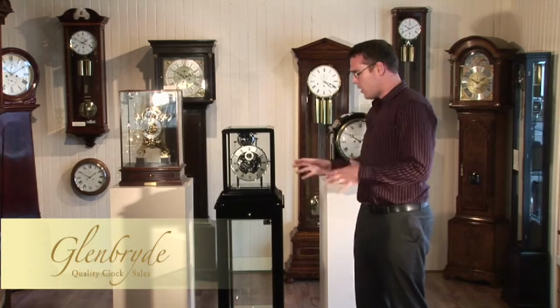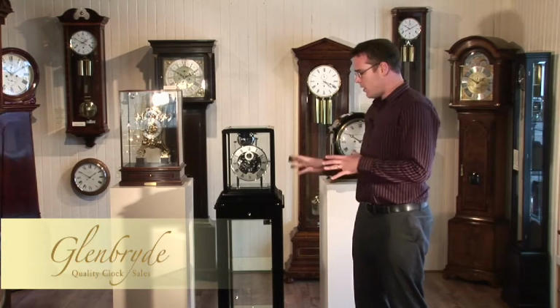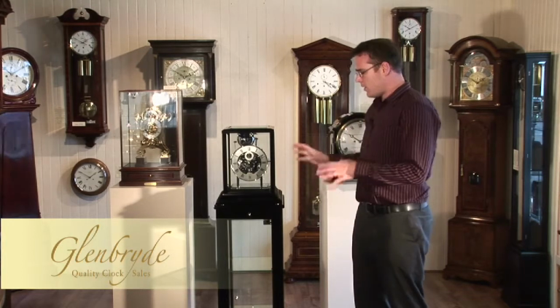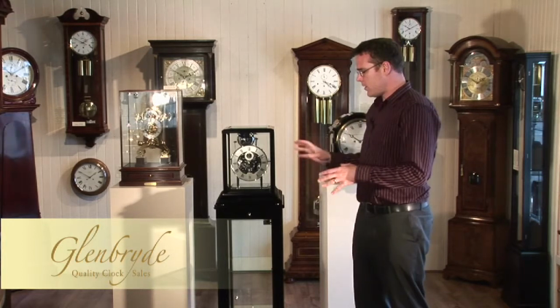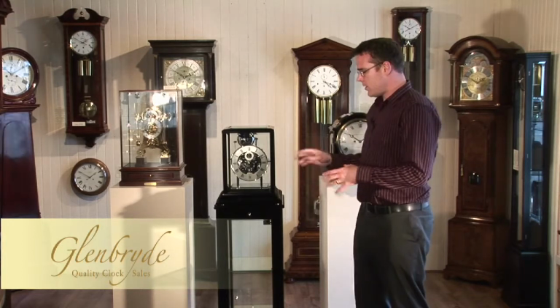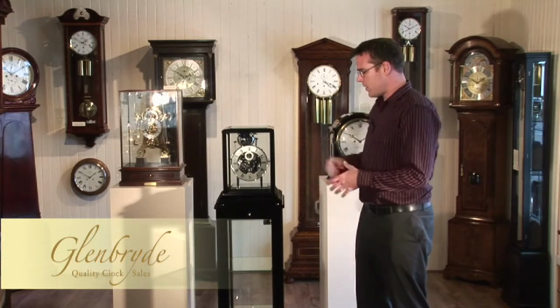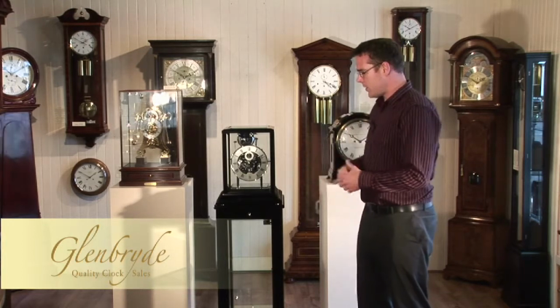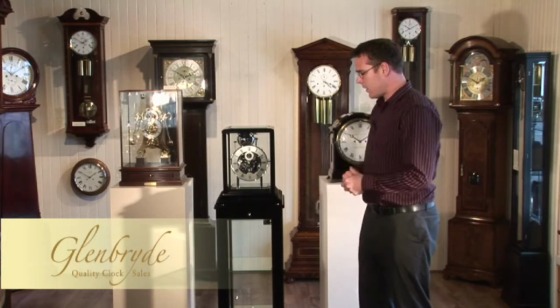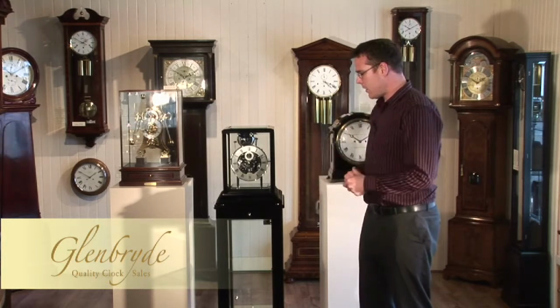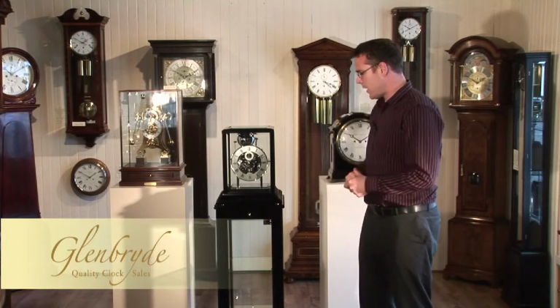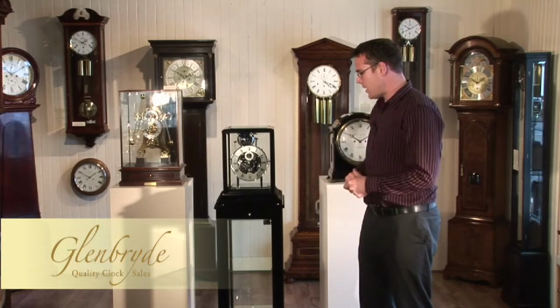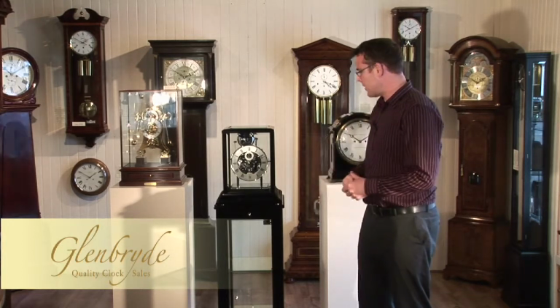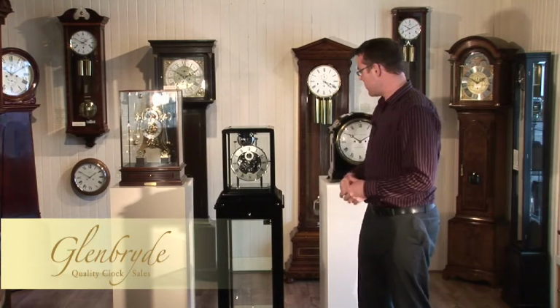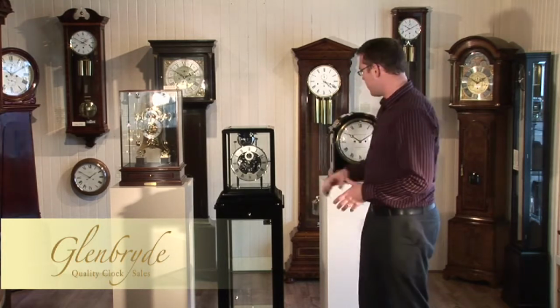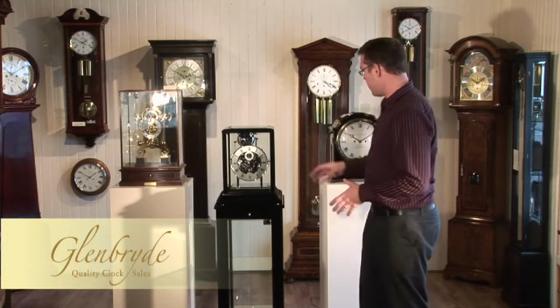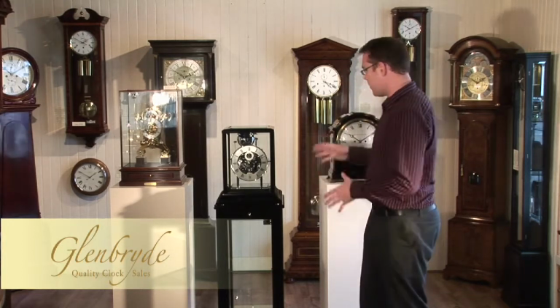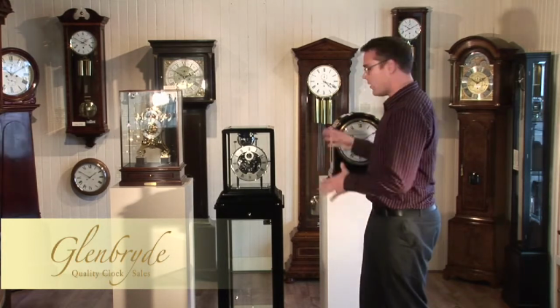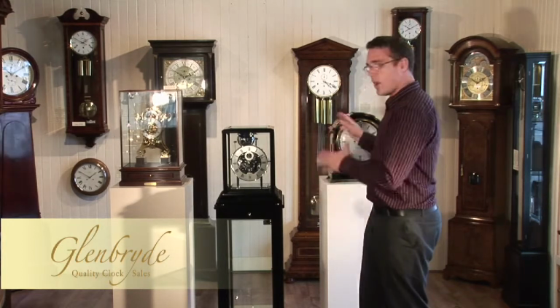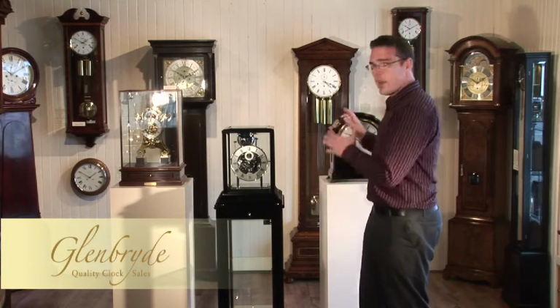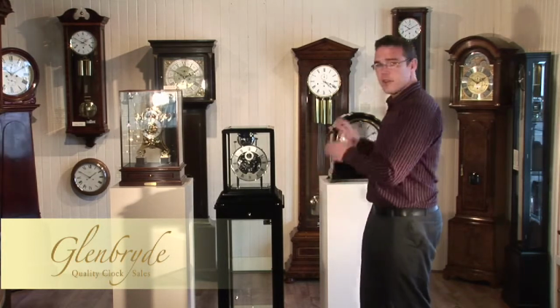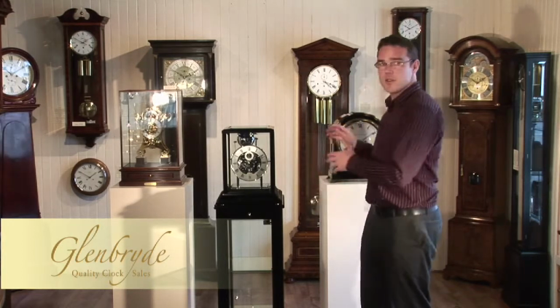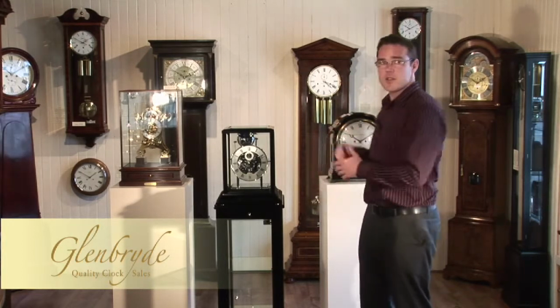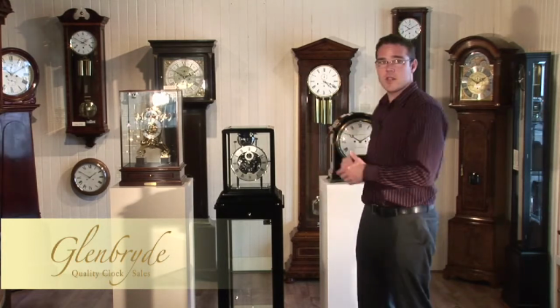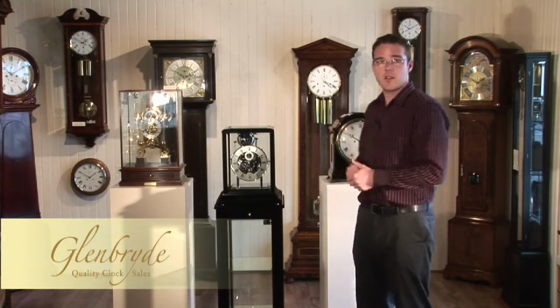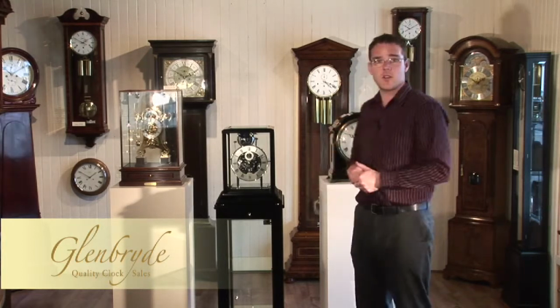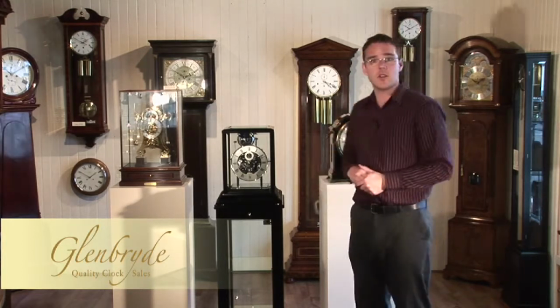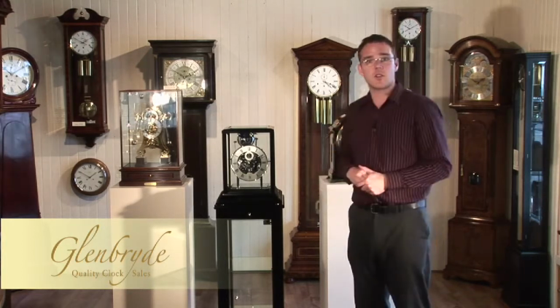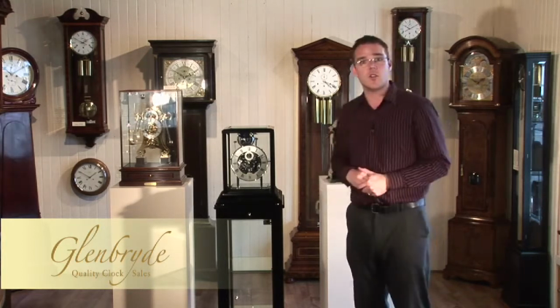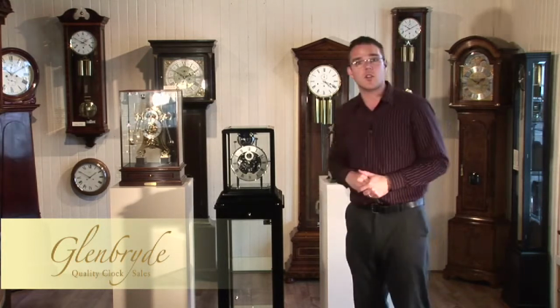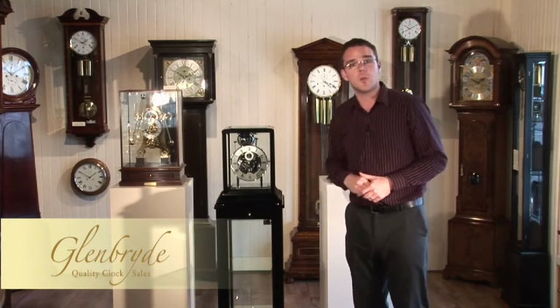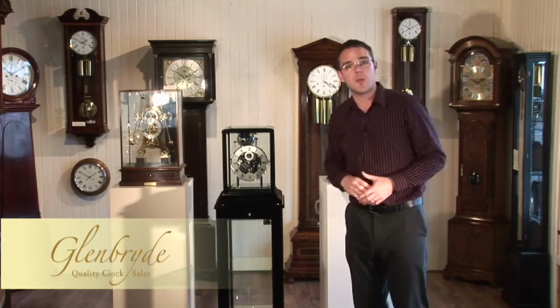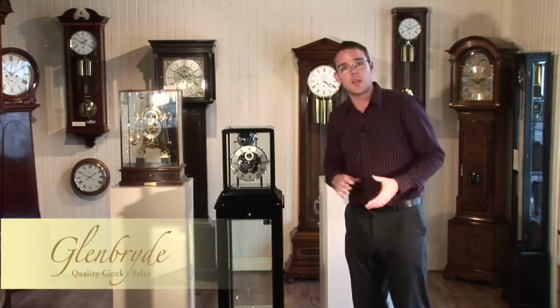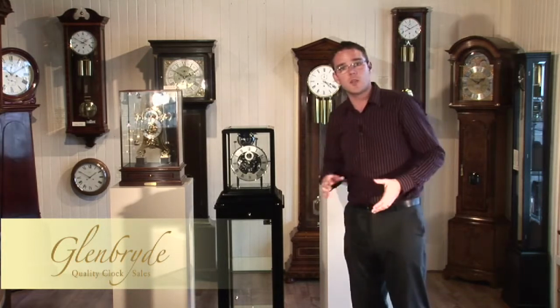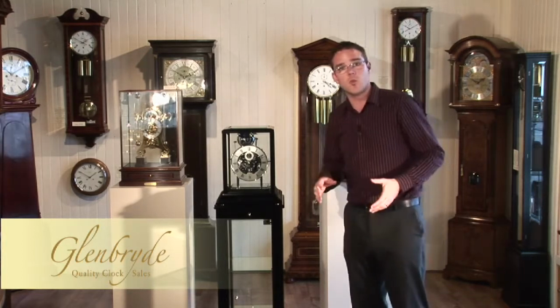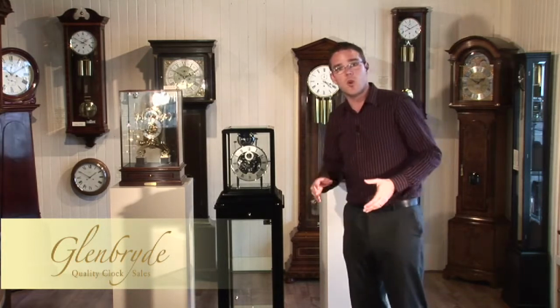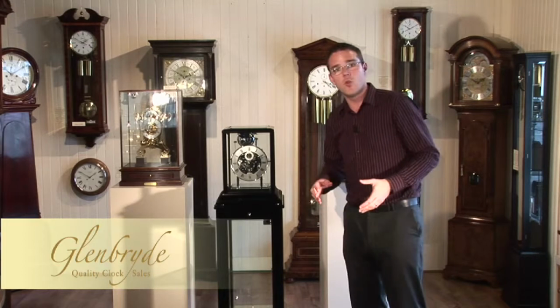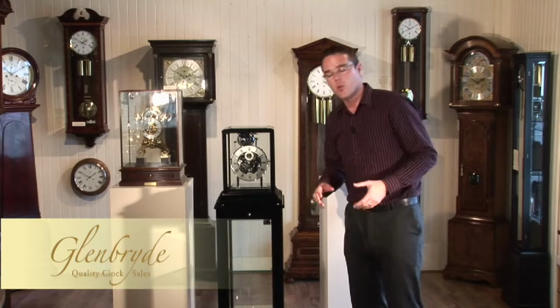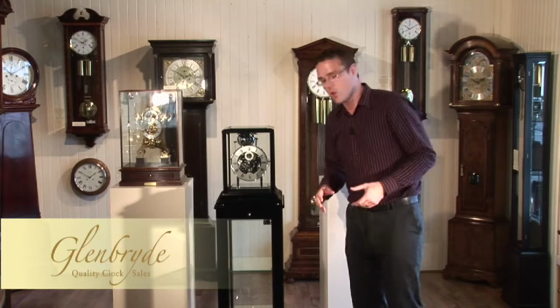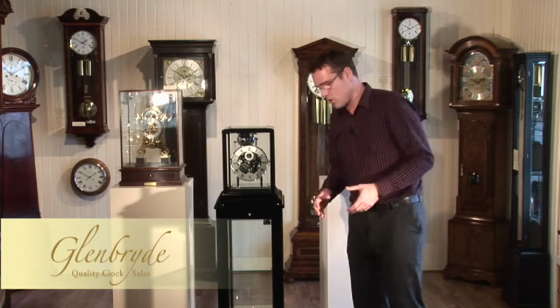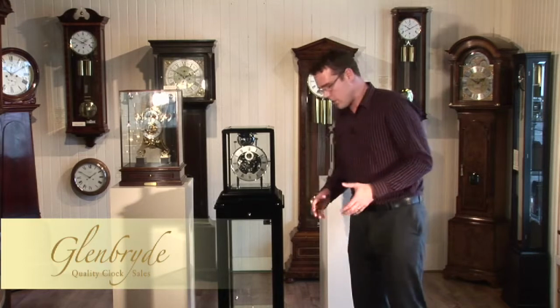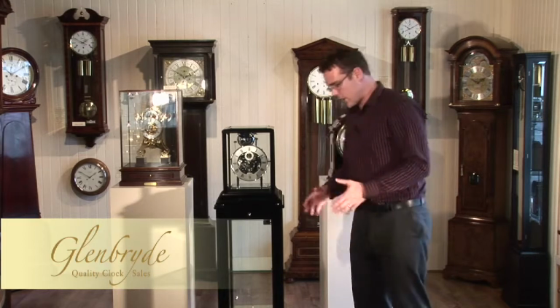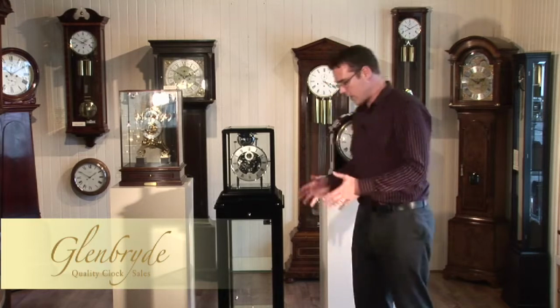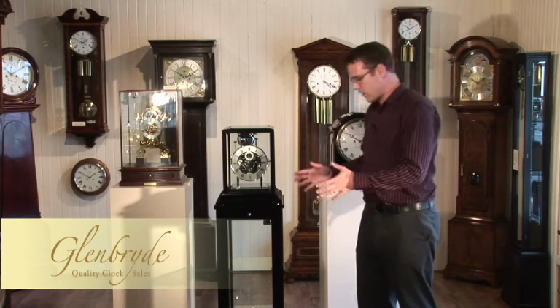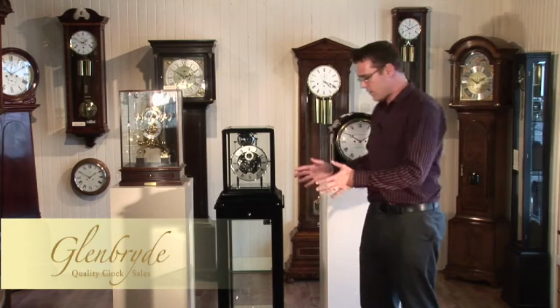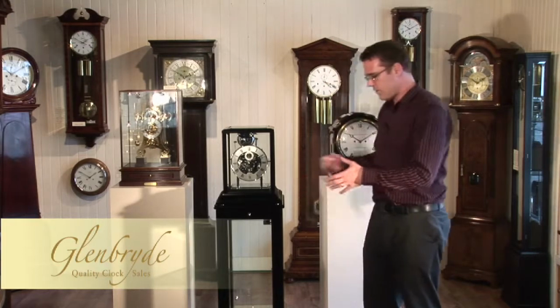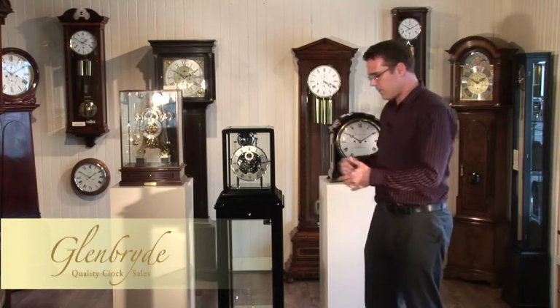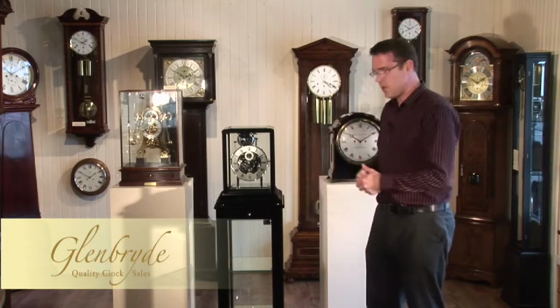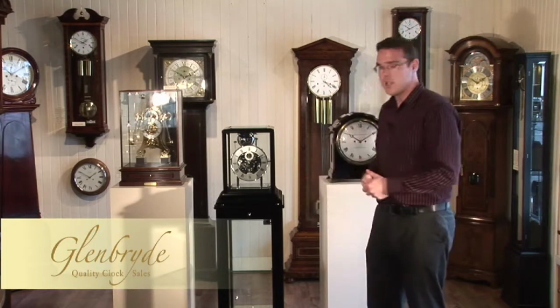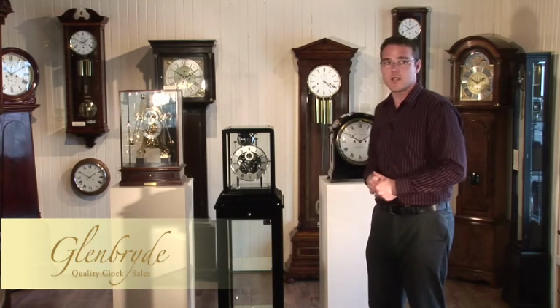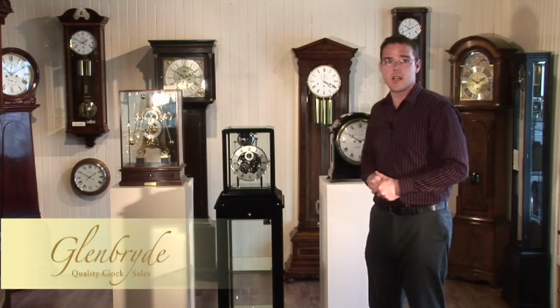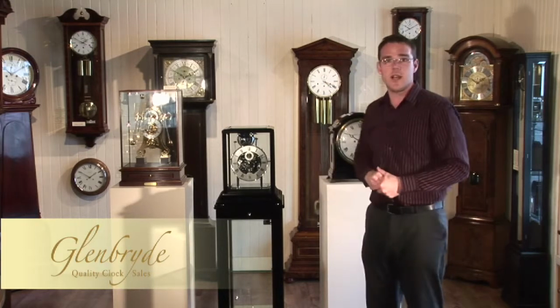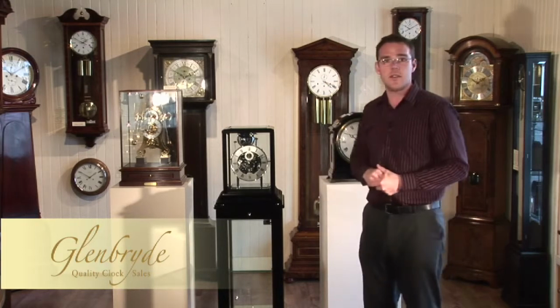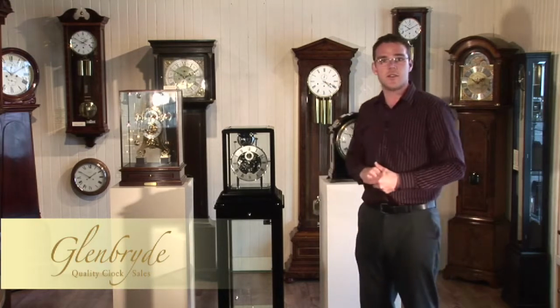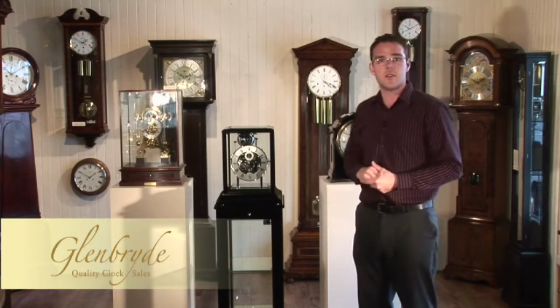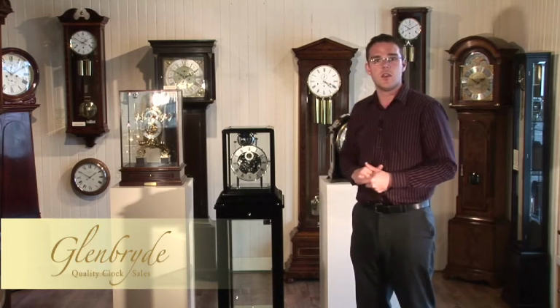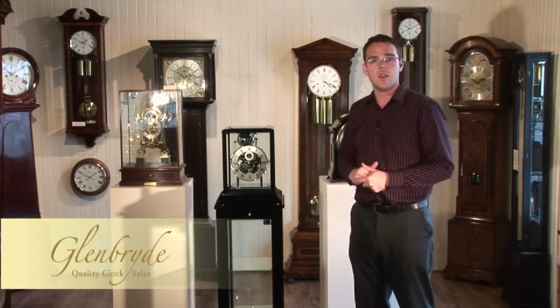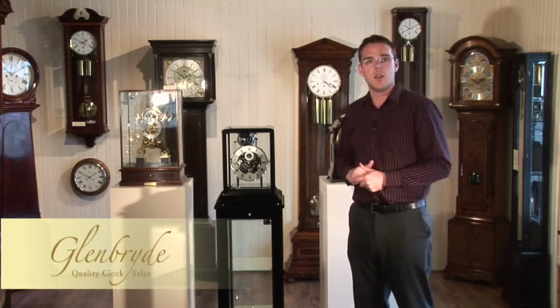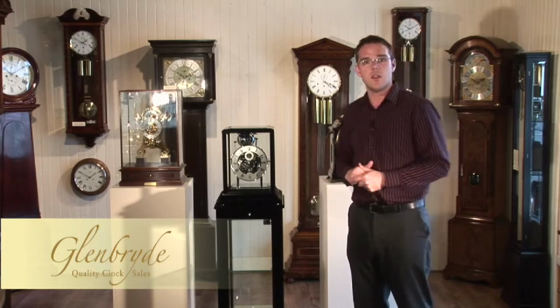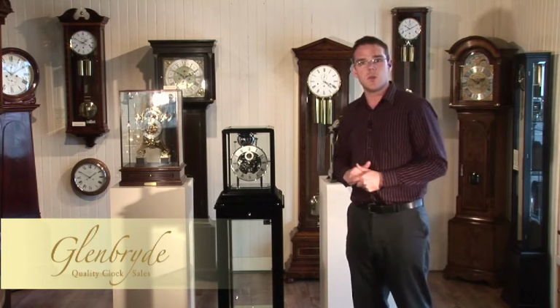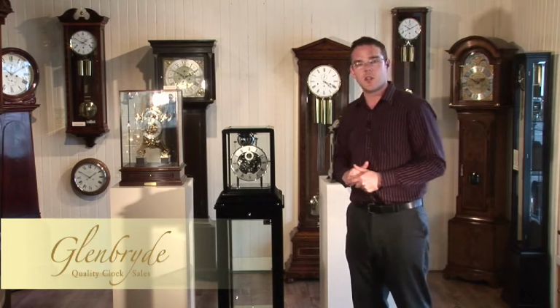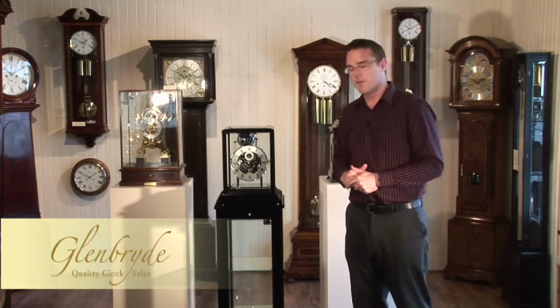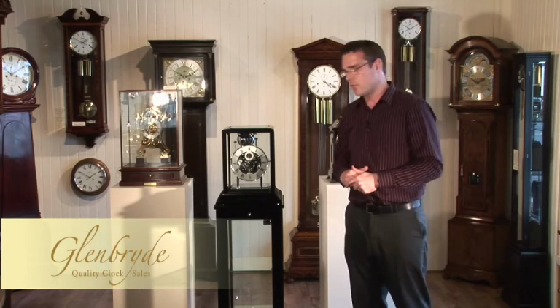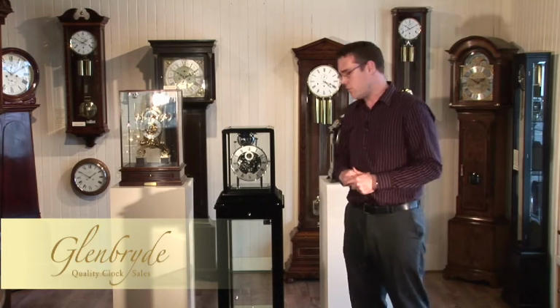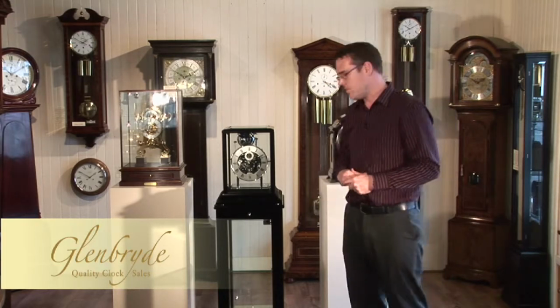This is particularly nice as you can either sit this clock up against the wall or it can free stand in the middle of a room.